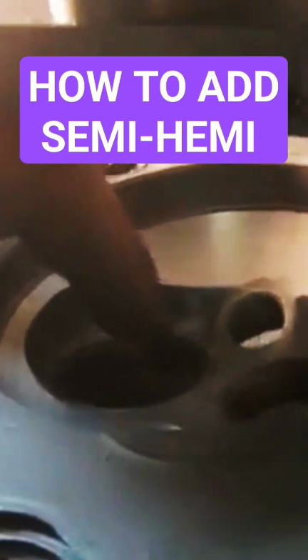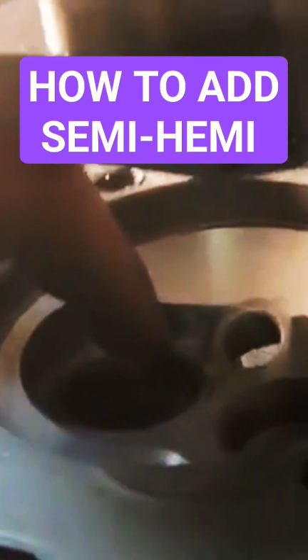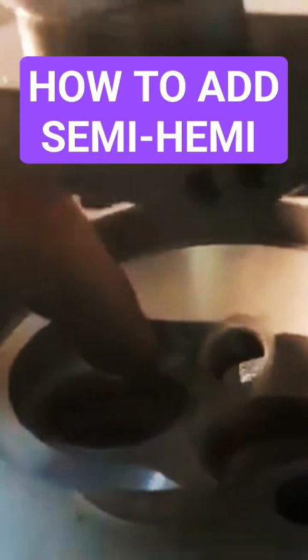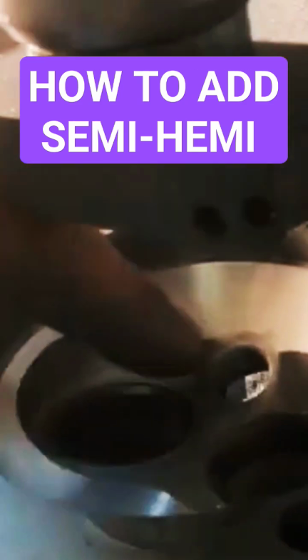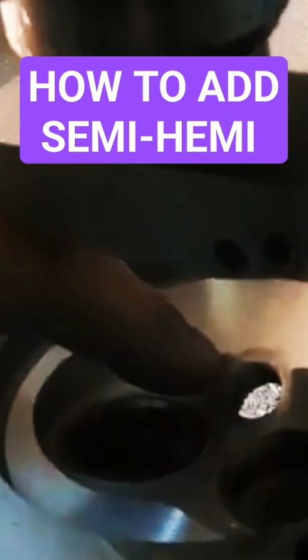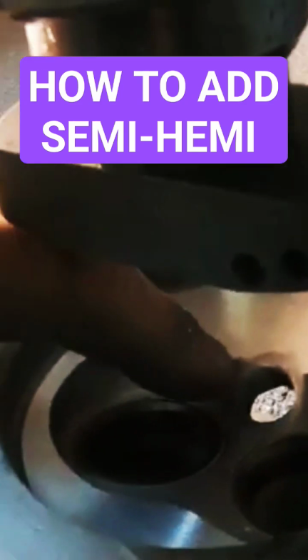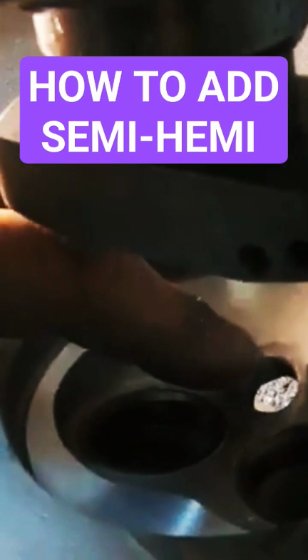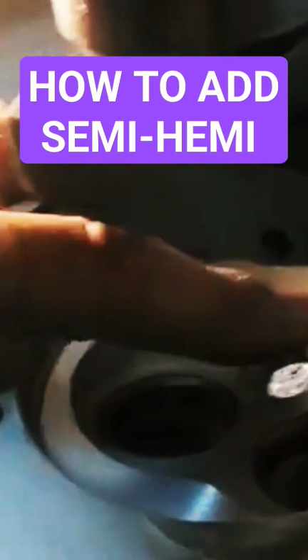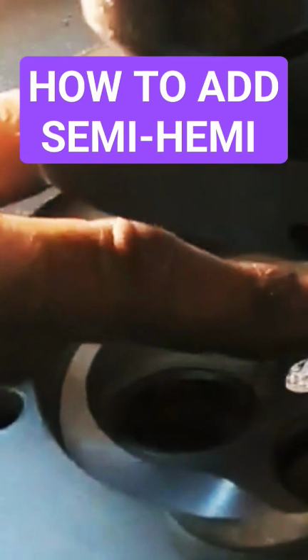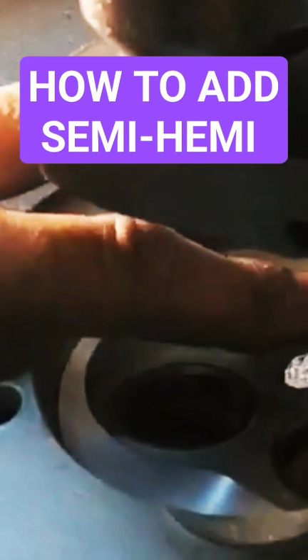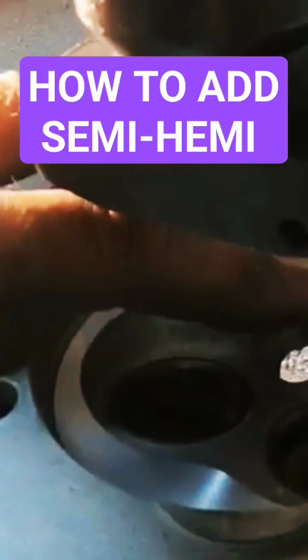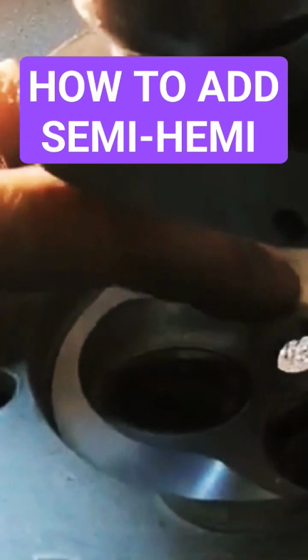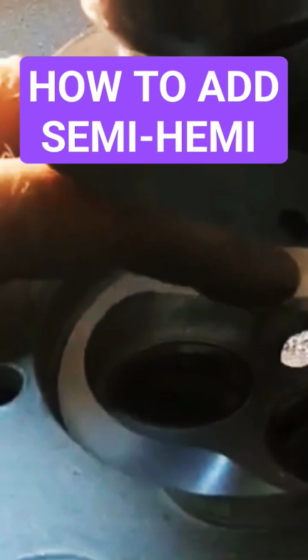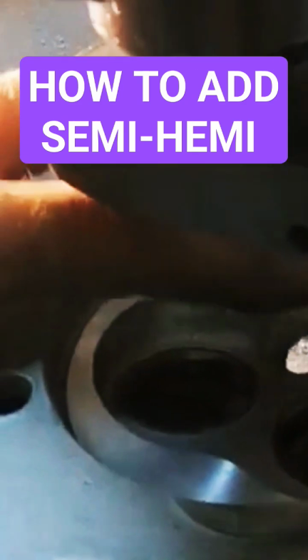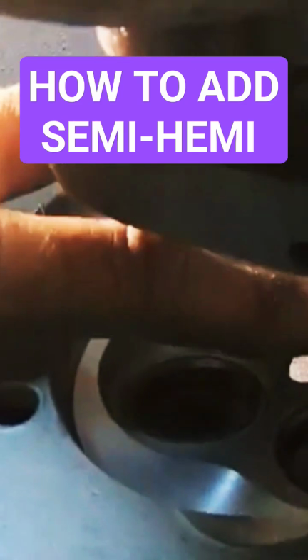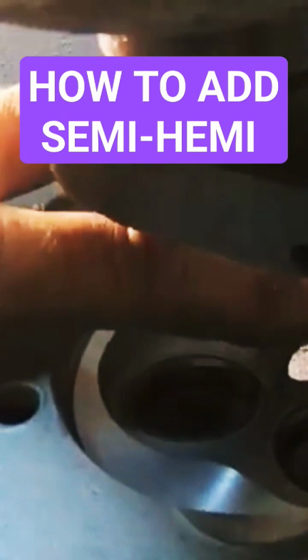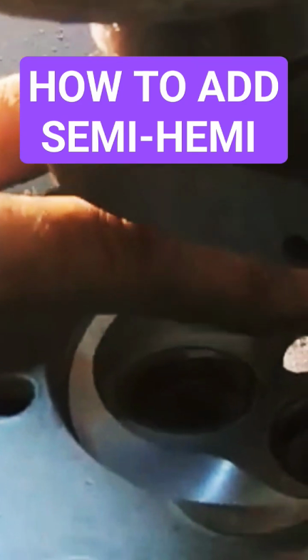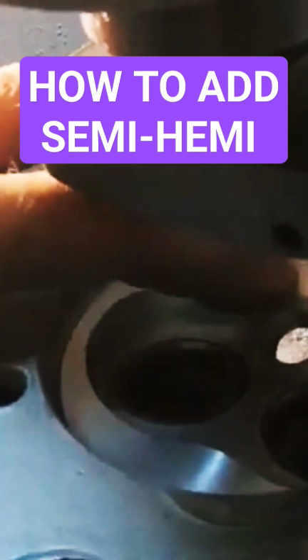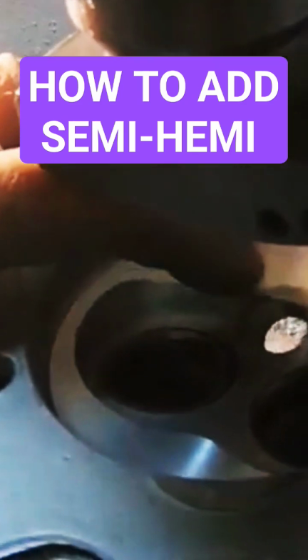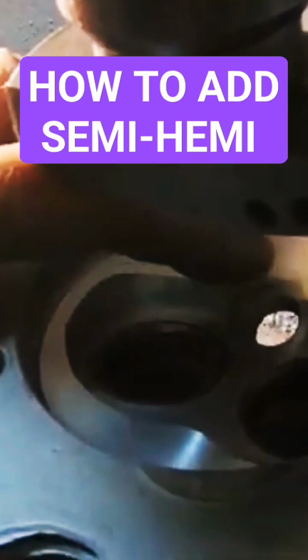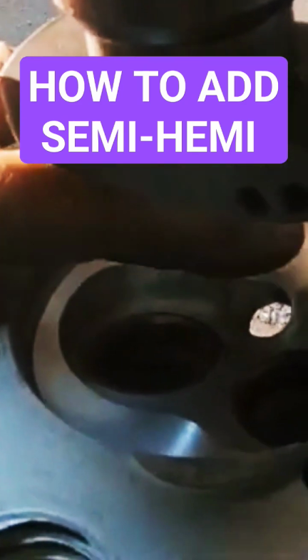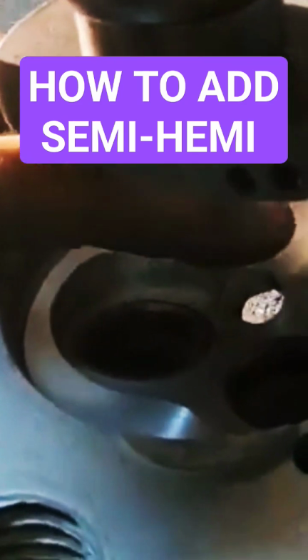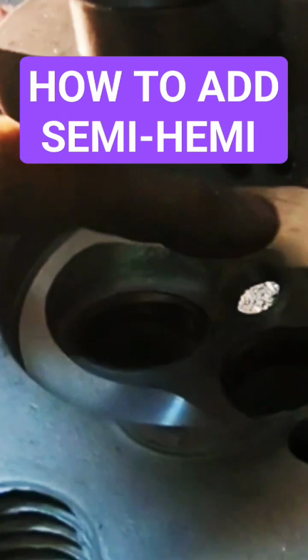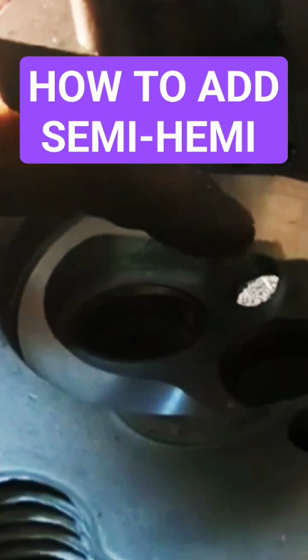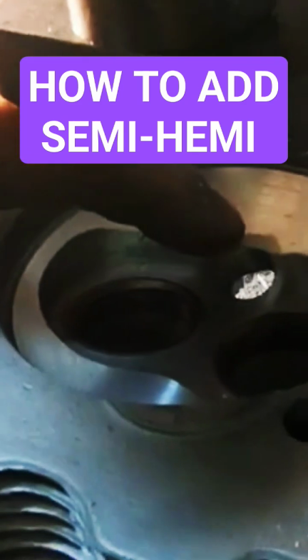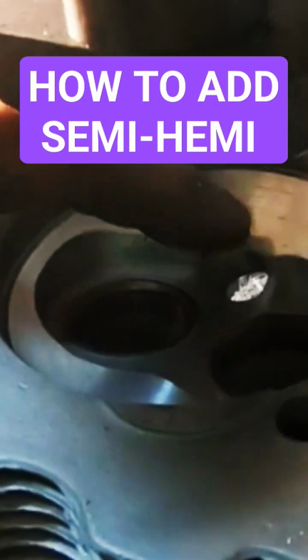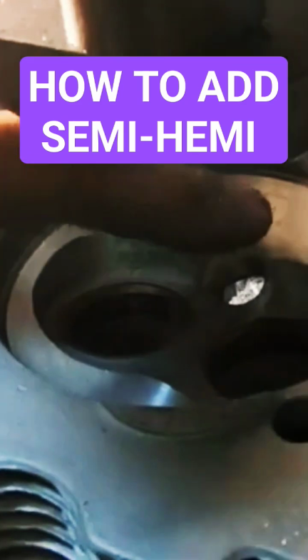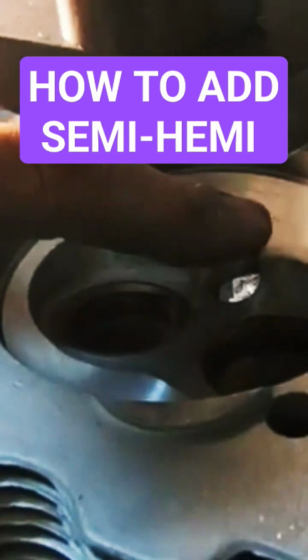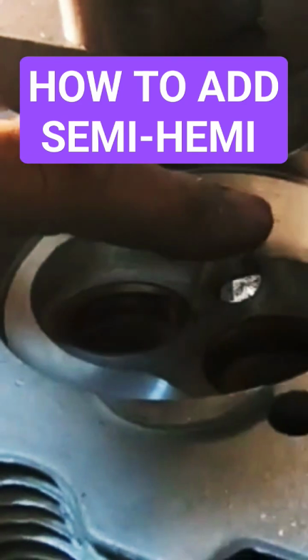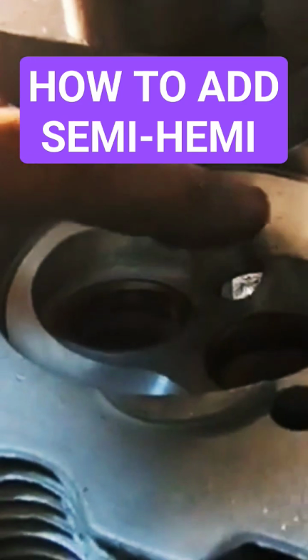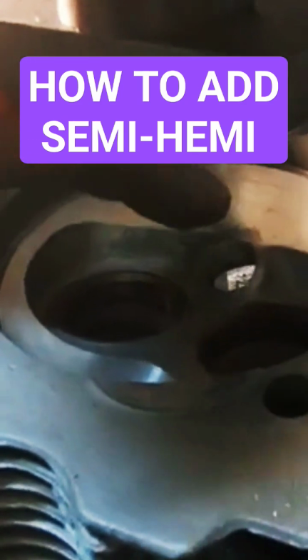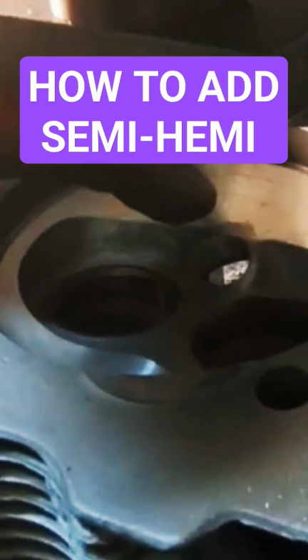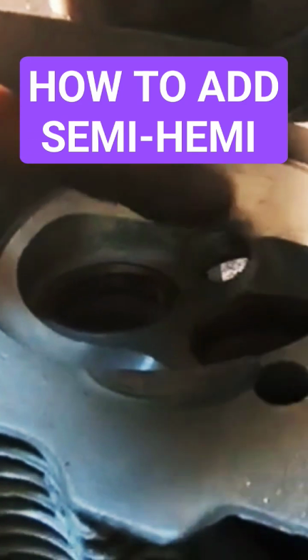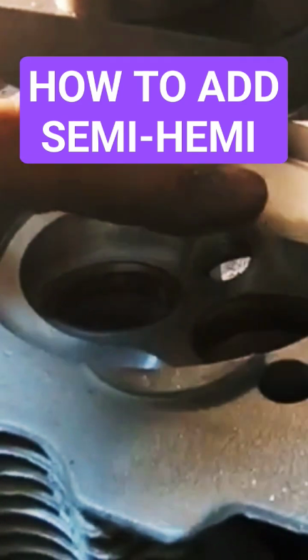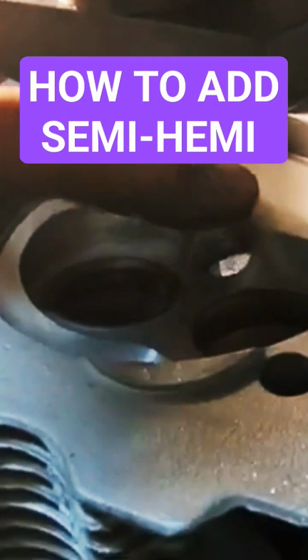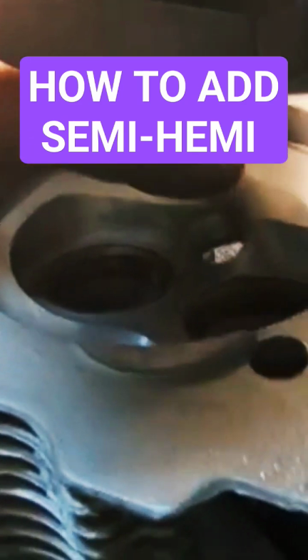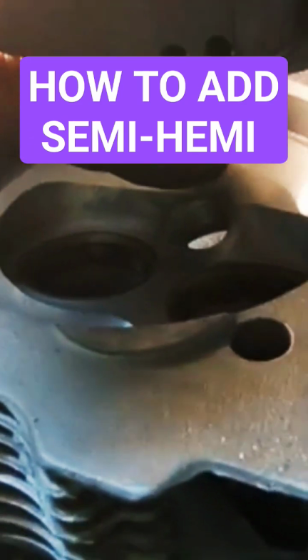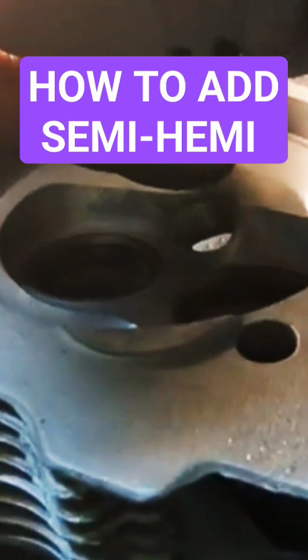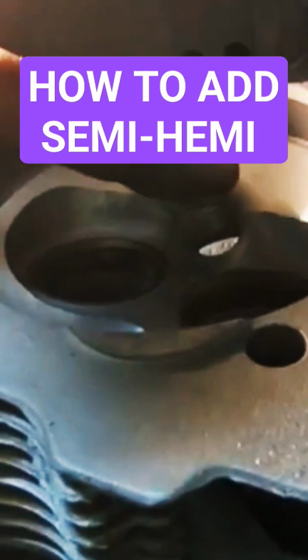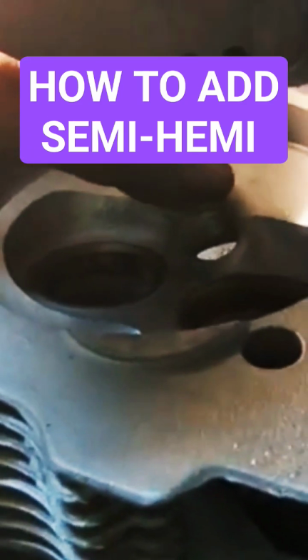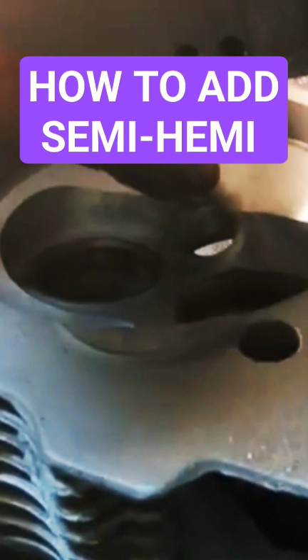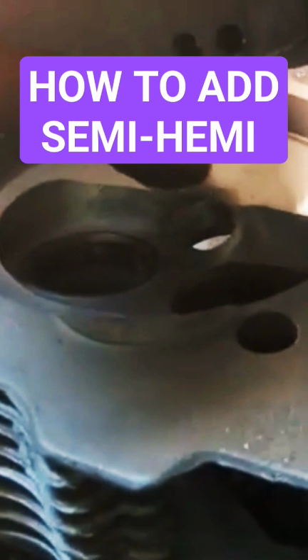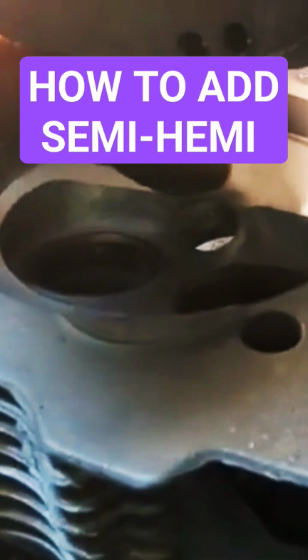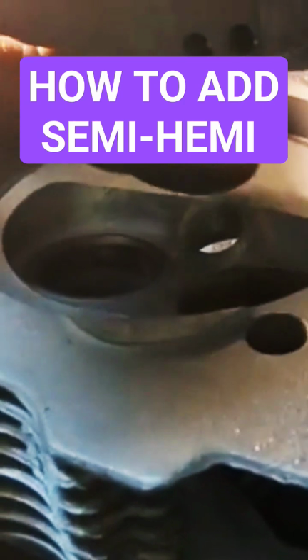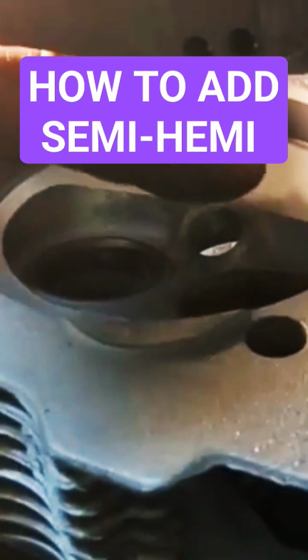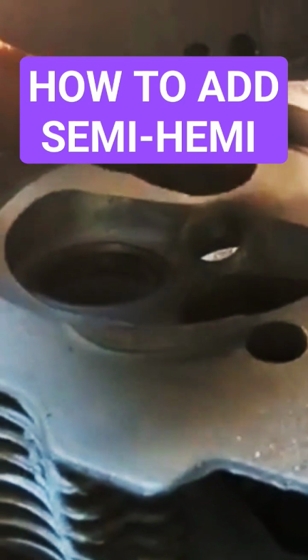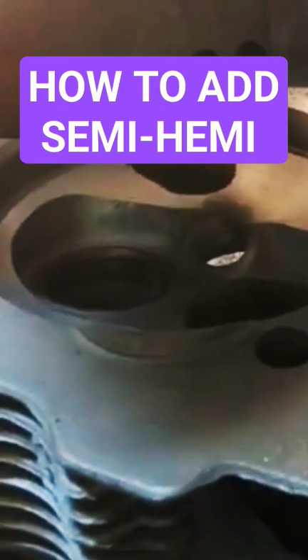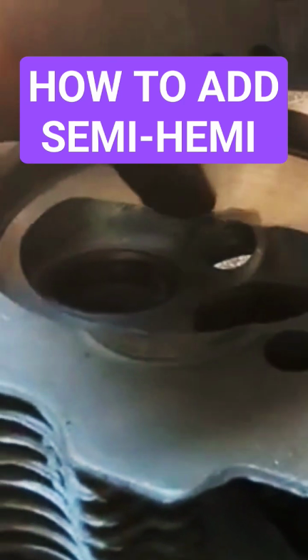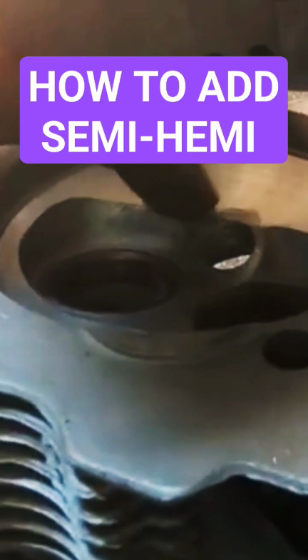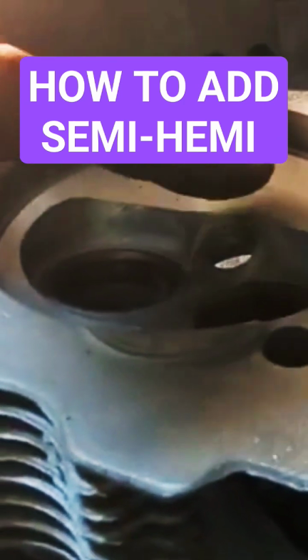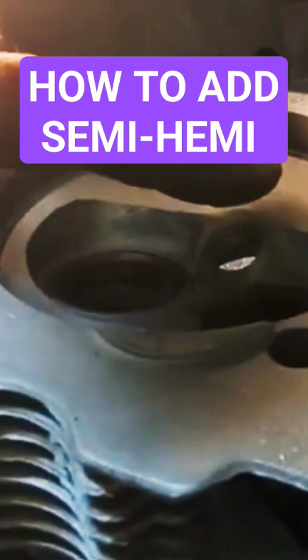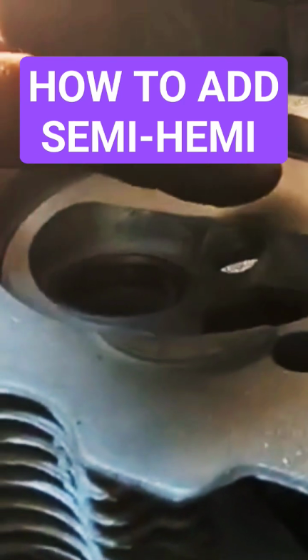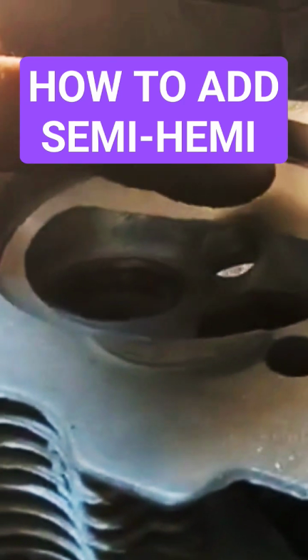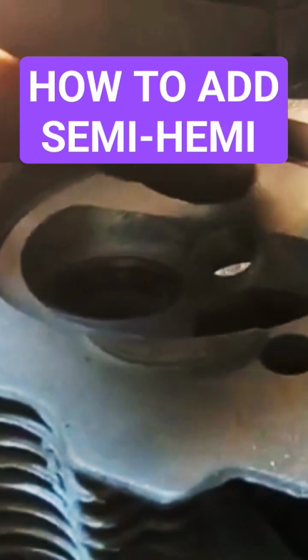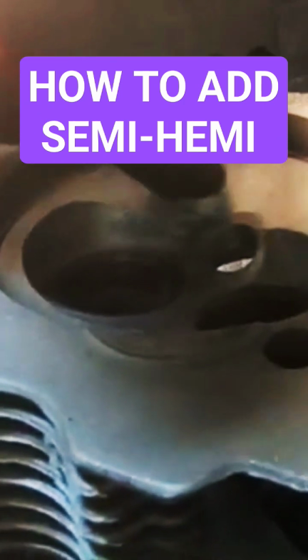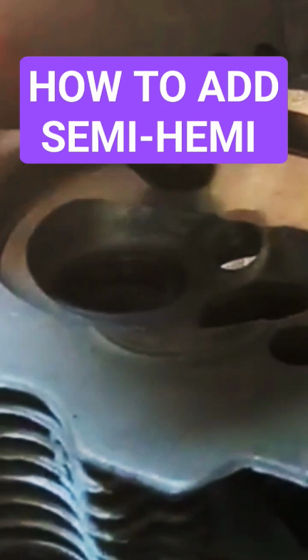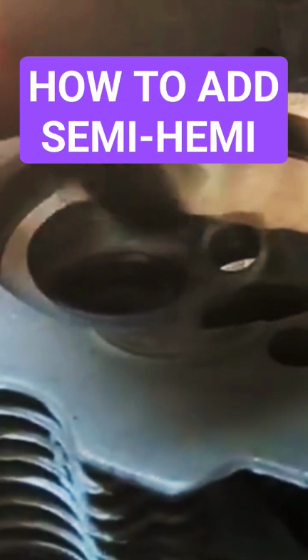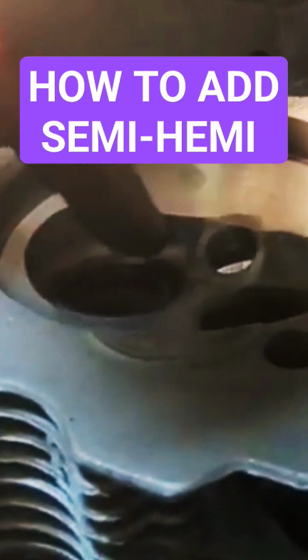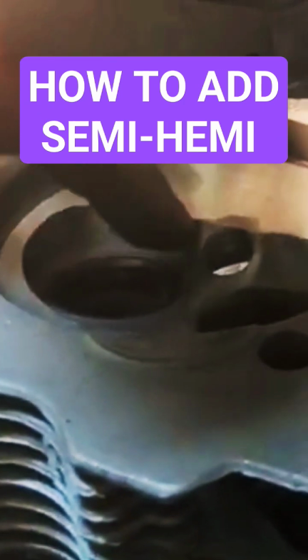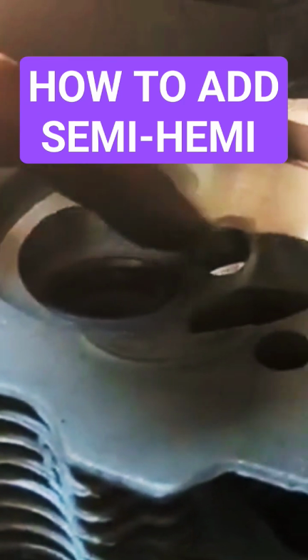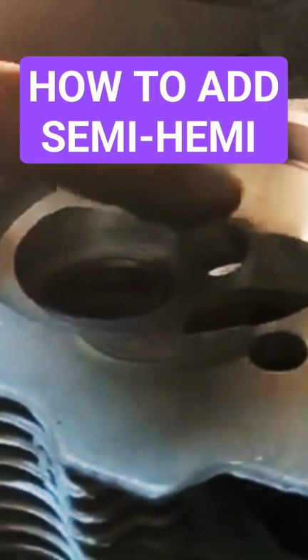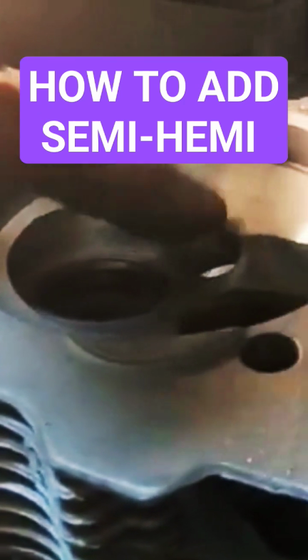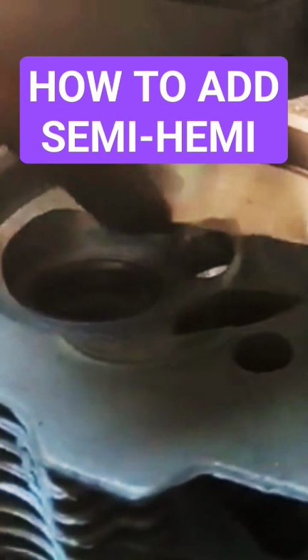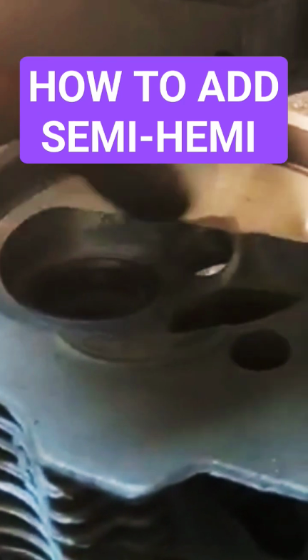So of course I have to be careful when I put the dummy spark plug in to shape the chamber.